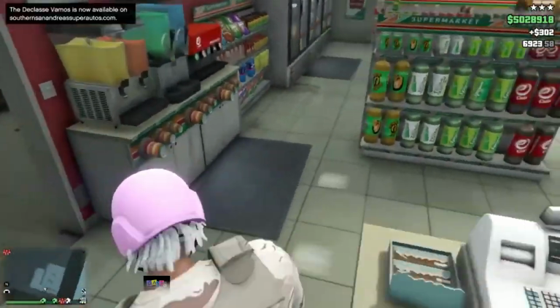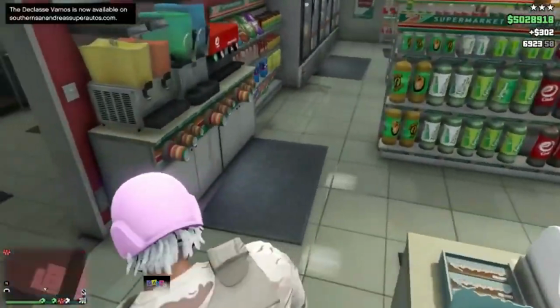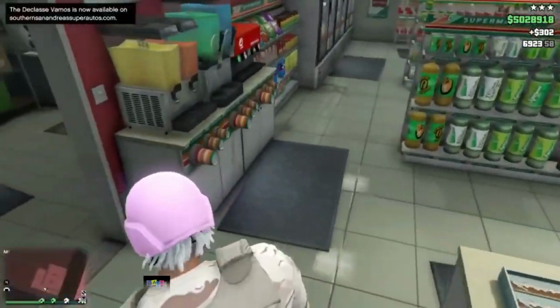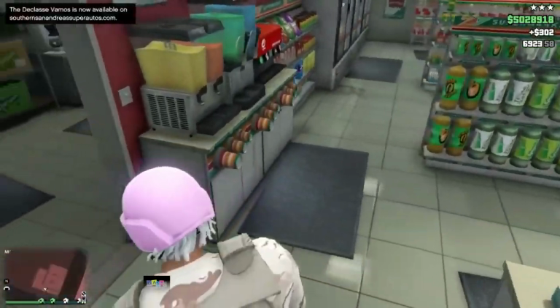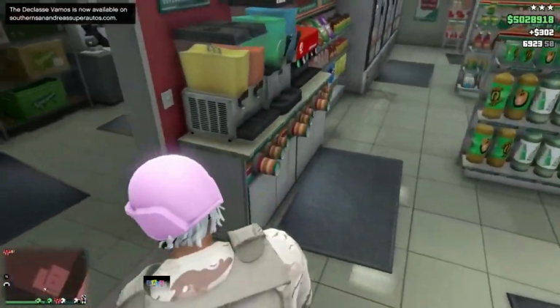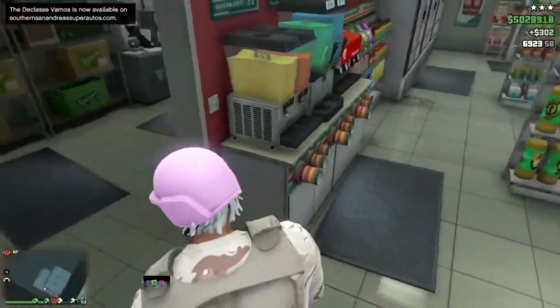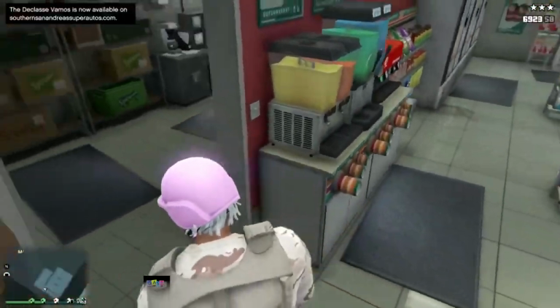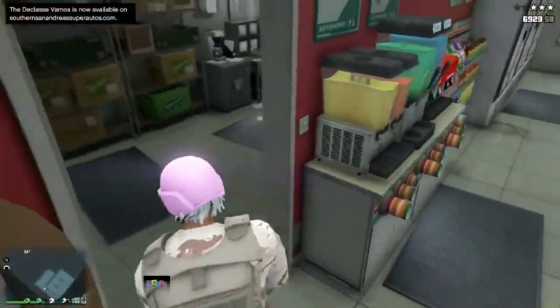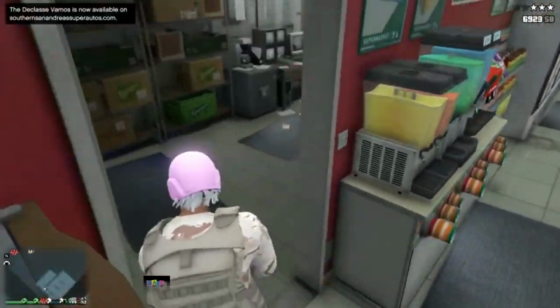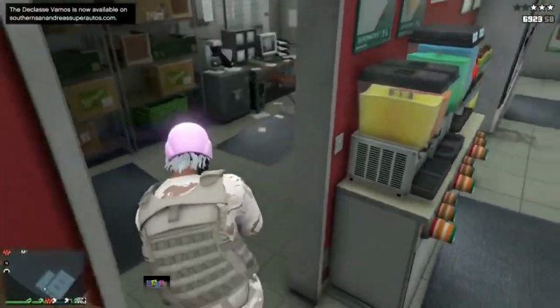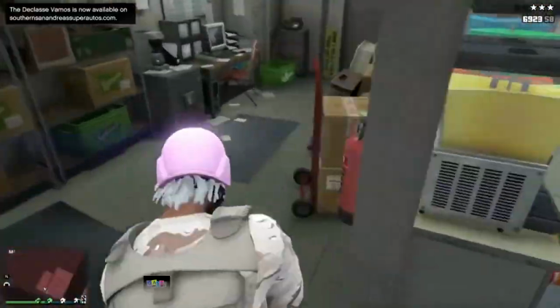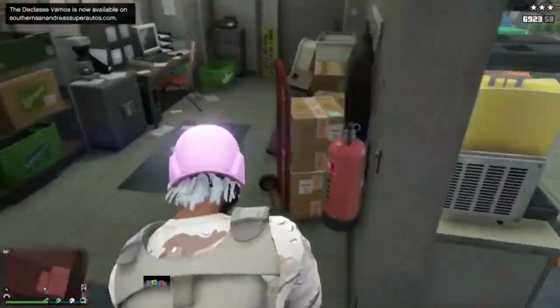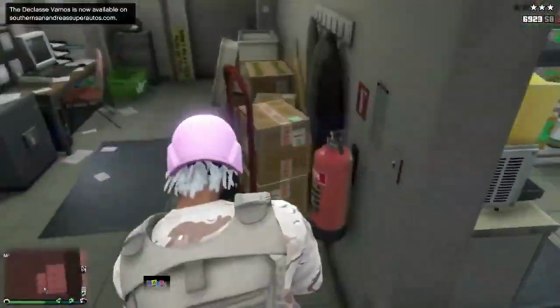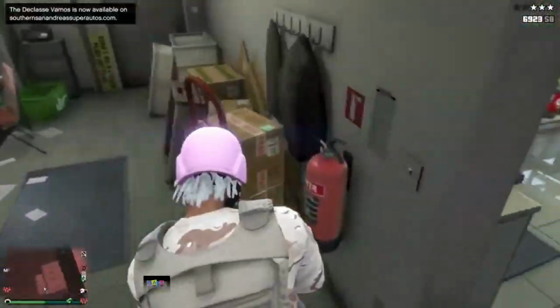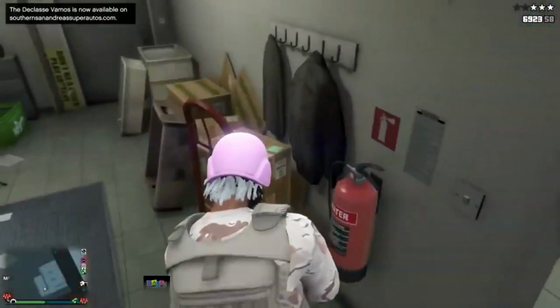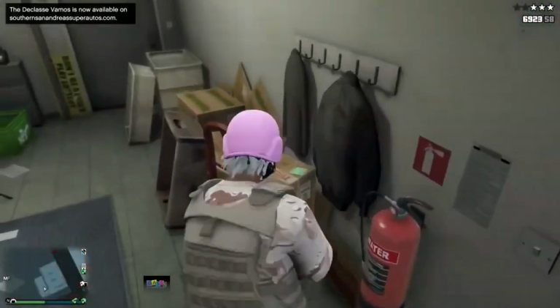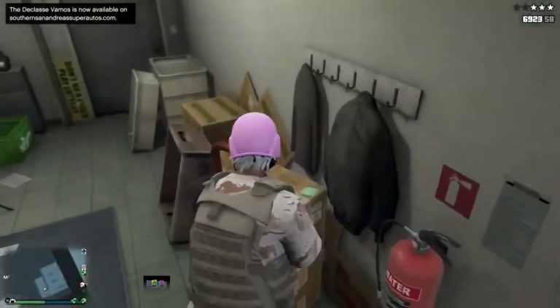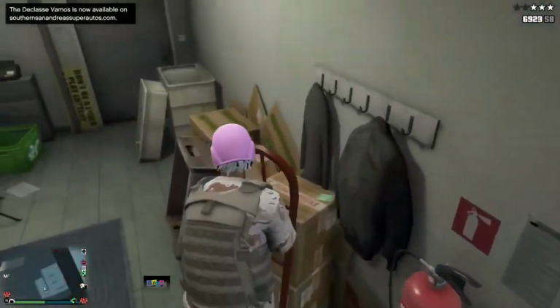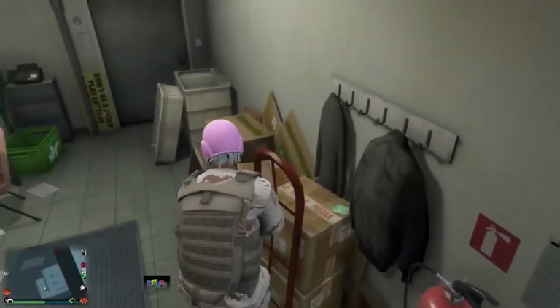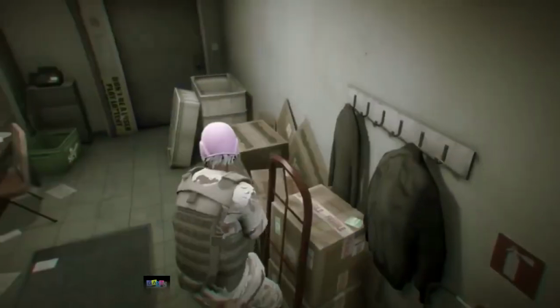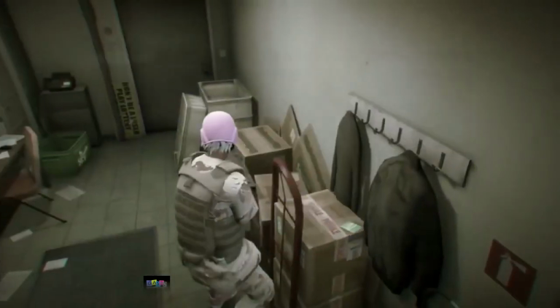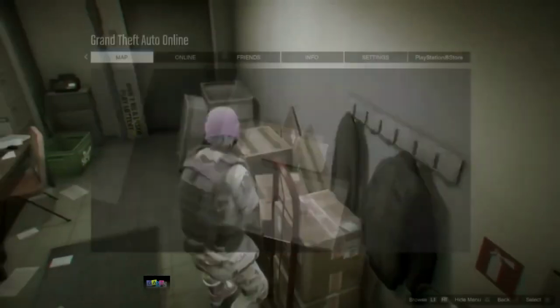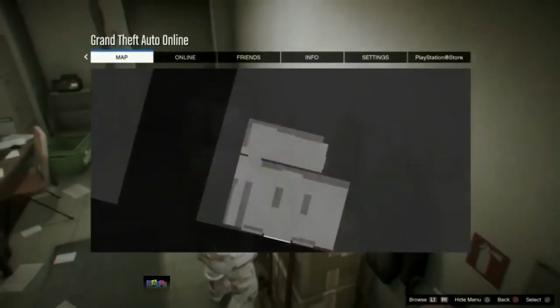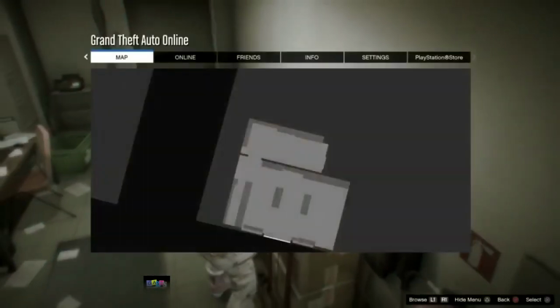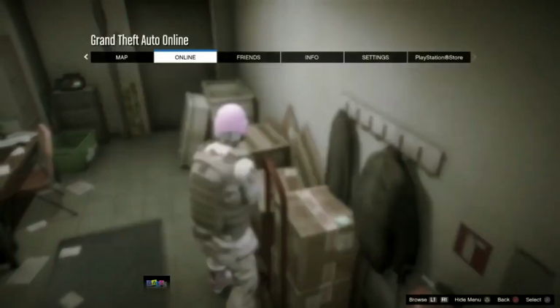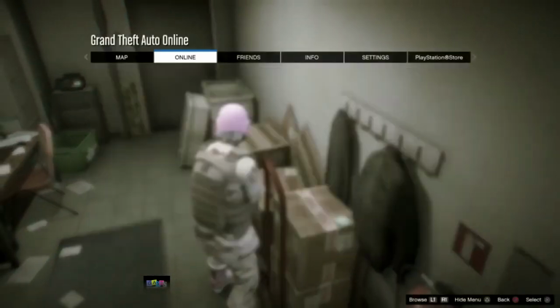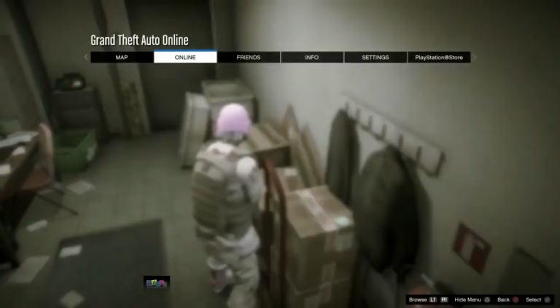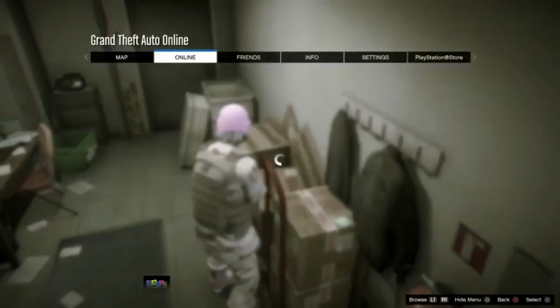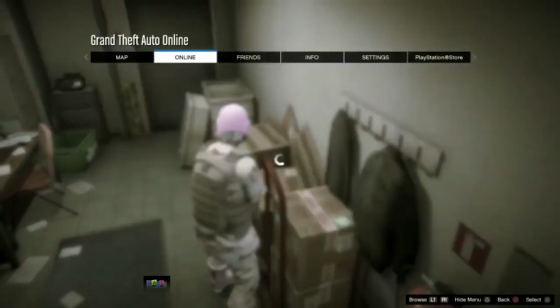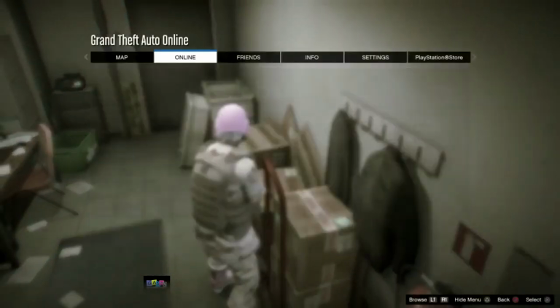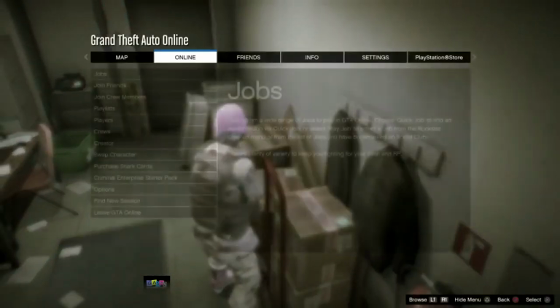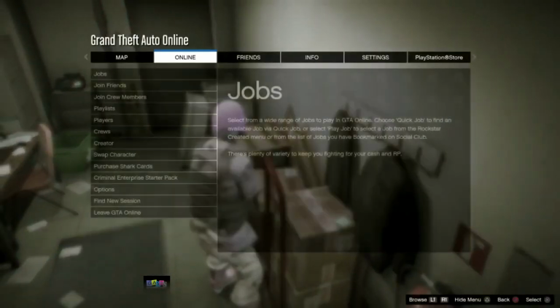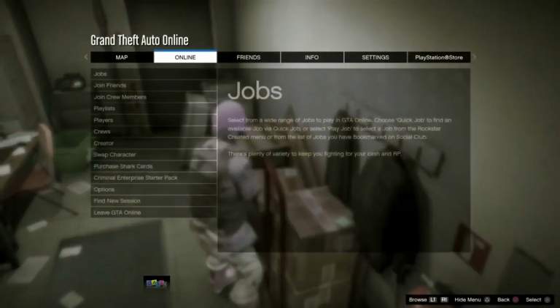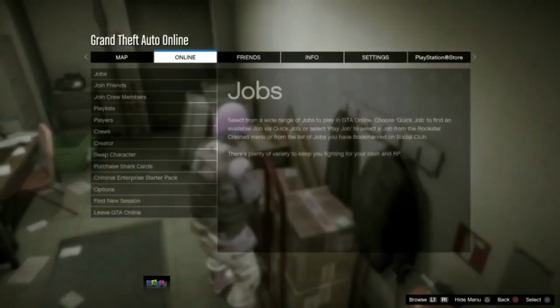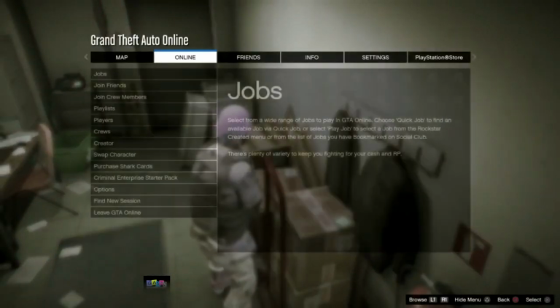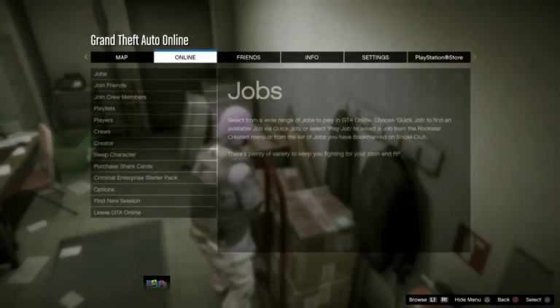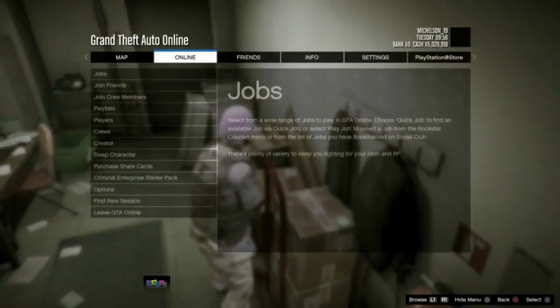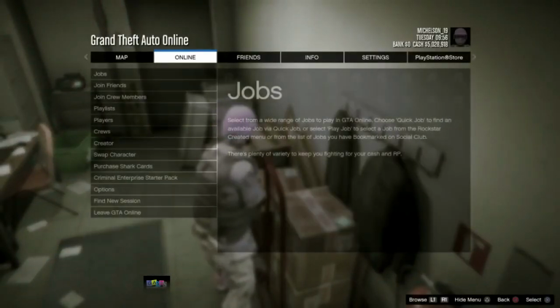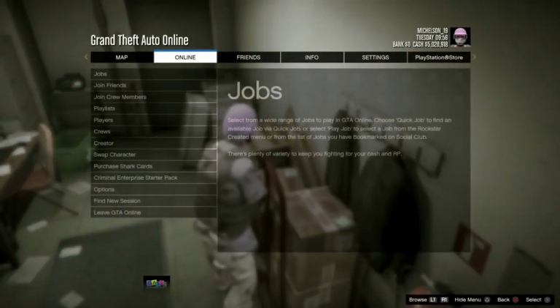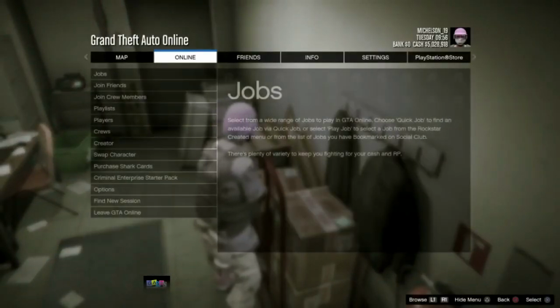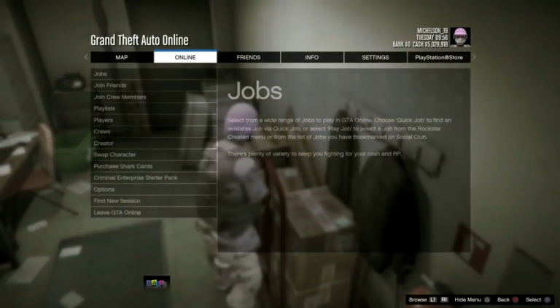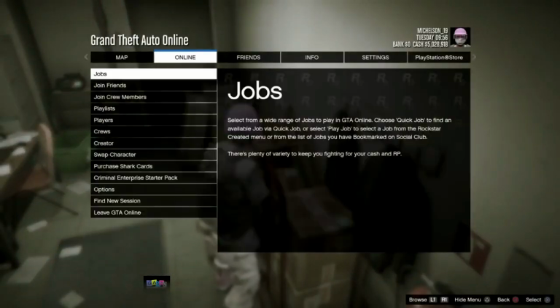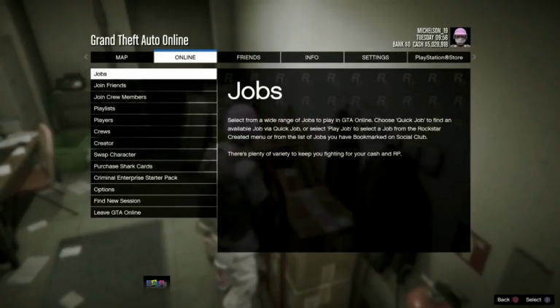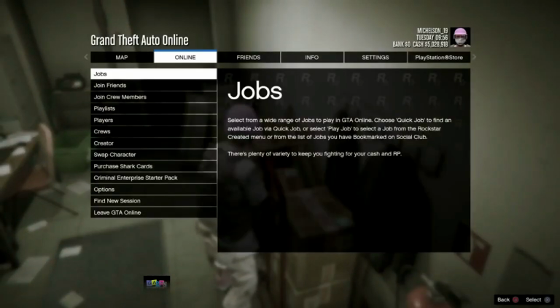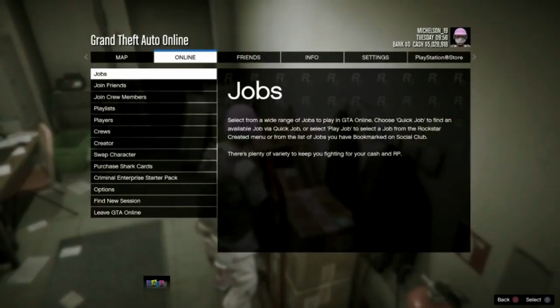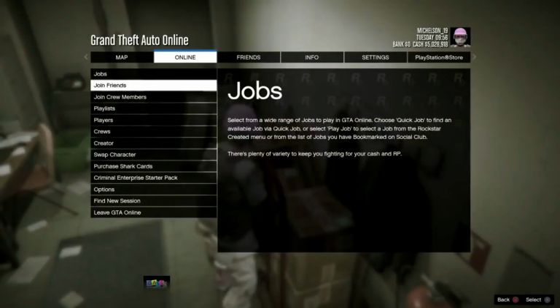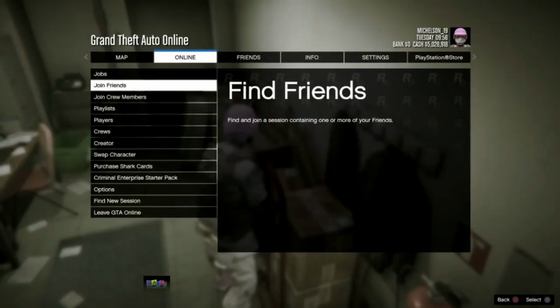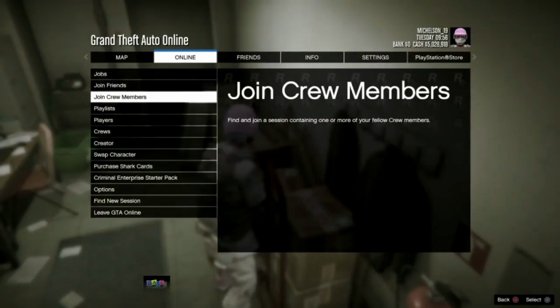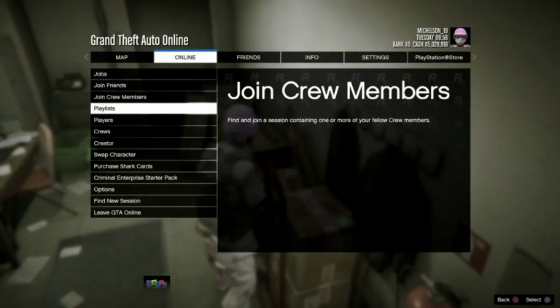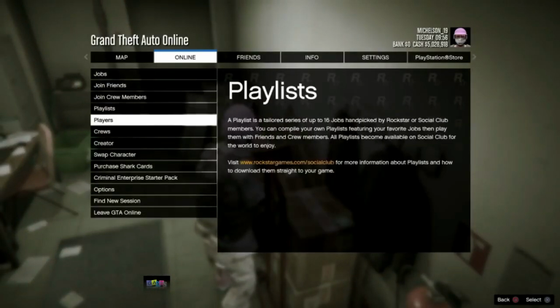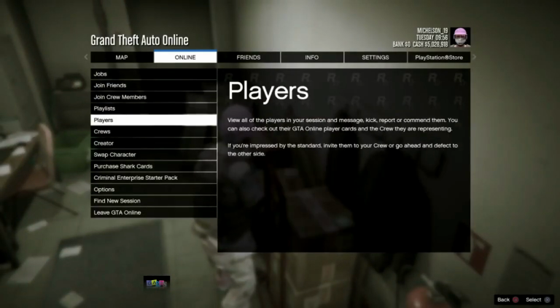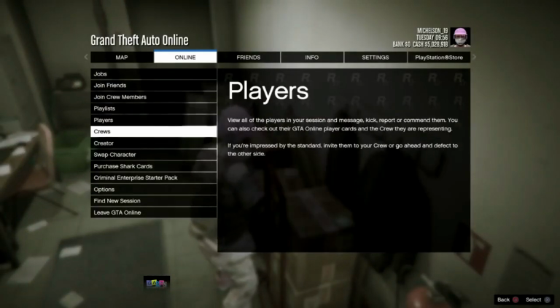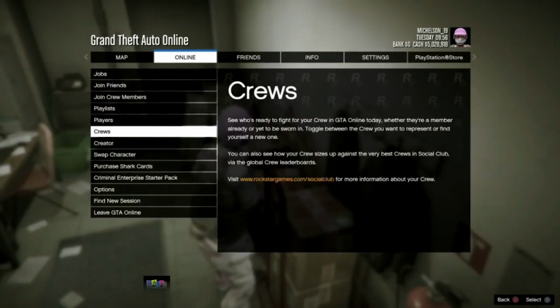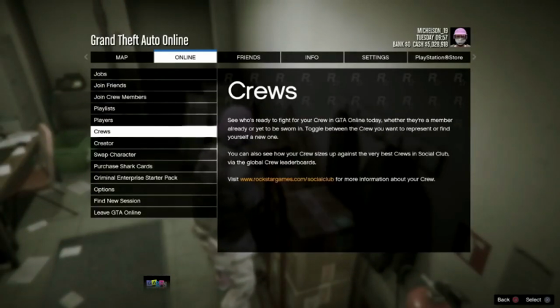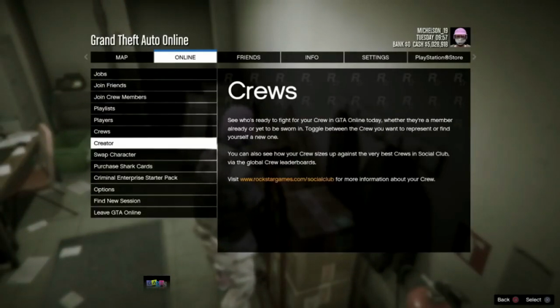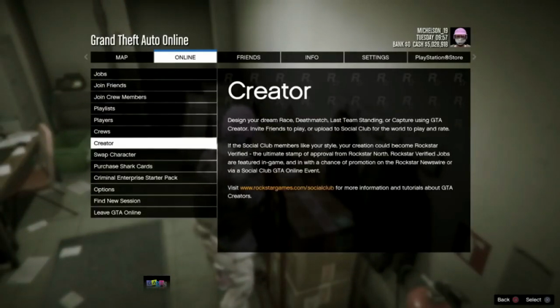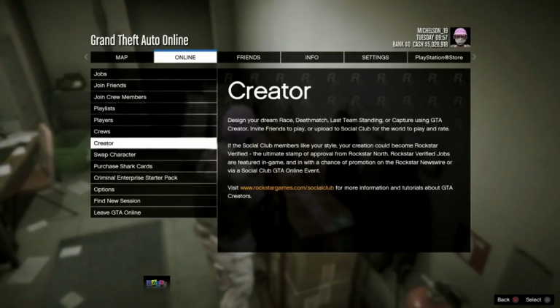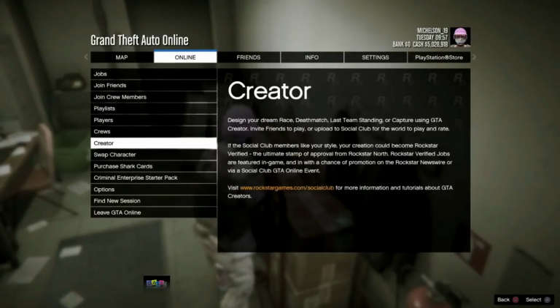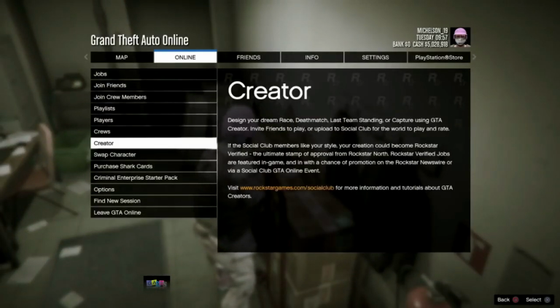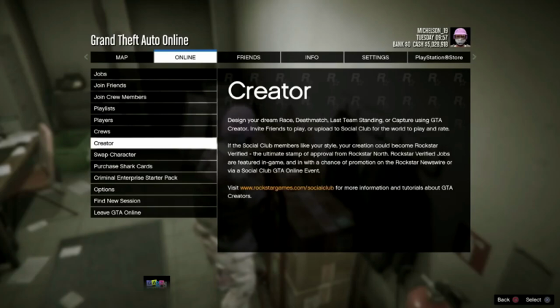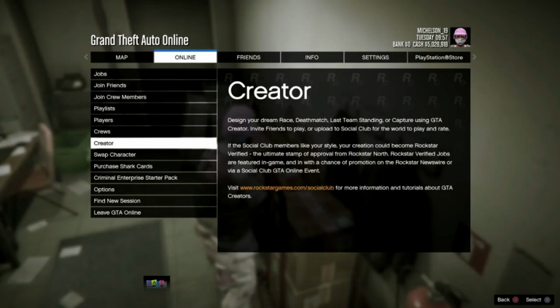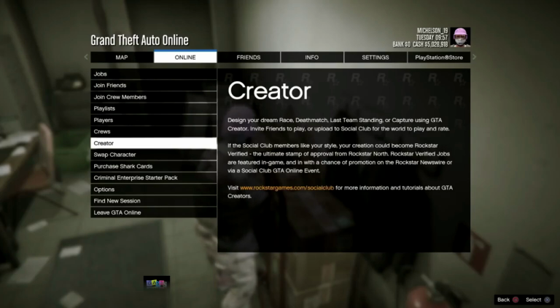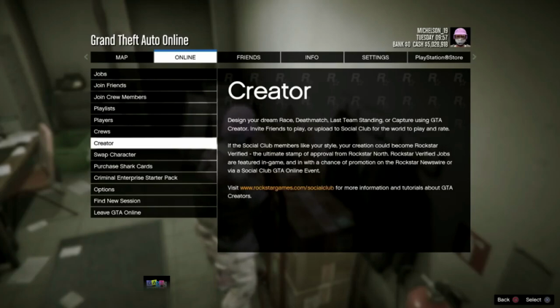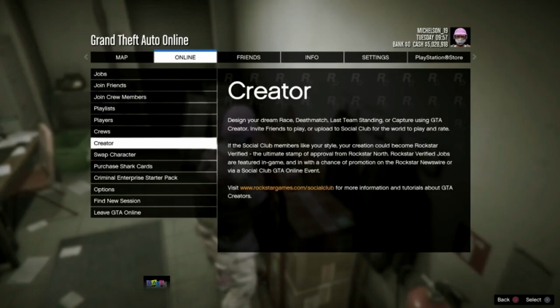When you finish robbing the store, get inside the little room, press pause, go online, go over to creator, and press X on it.